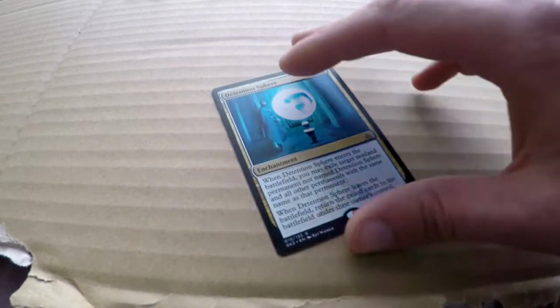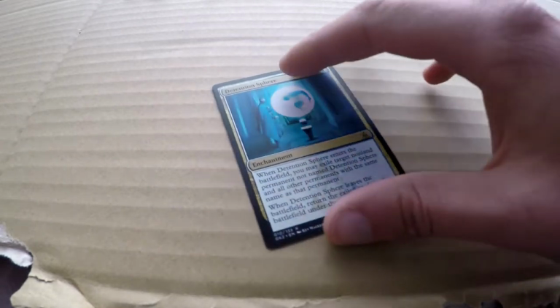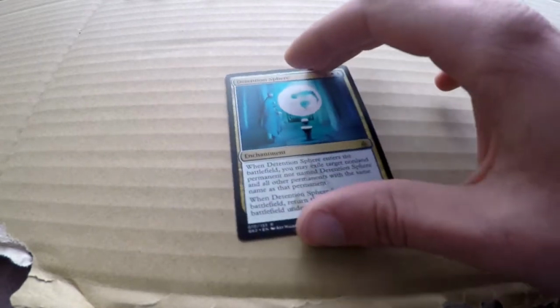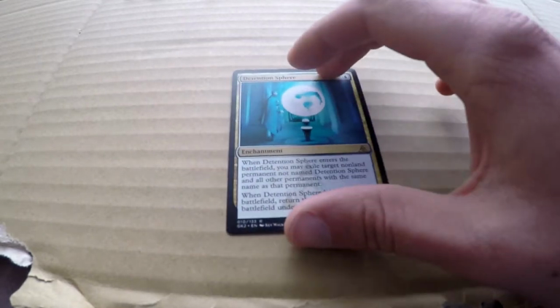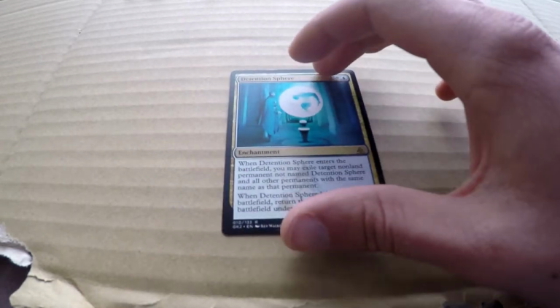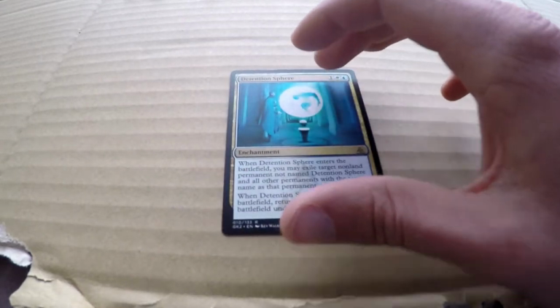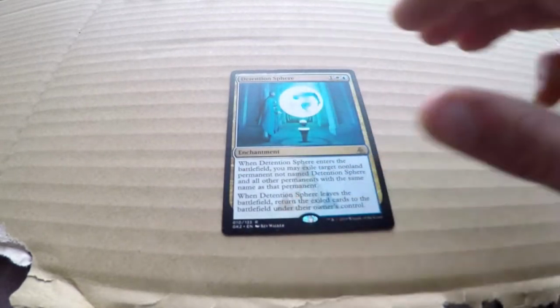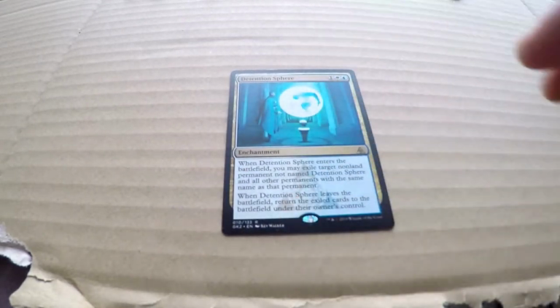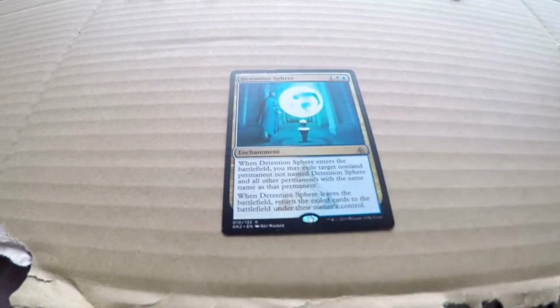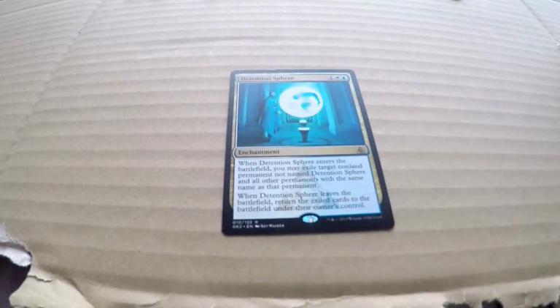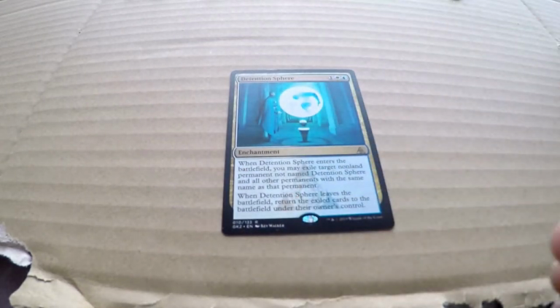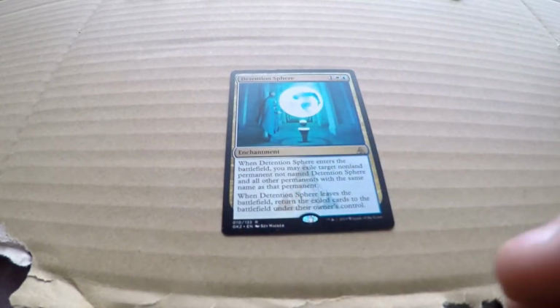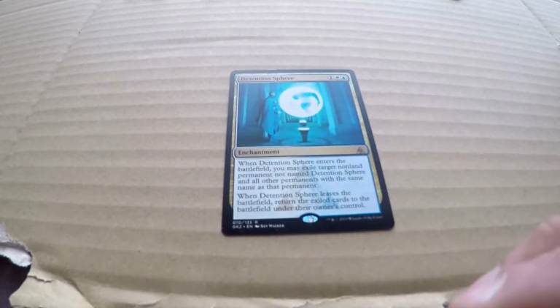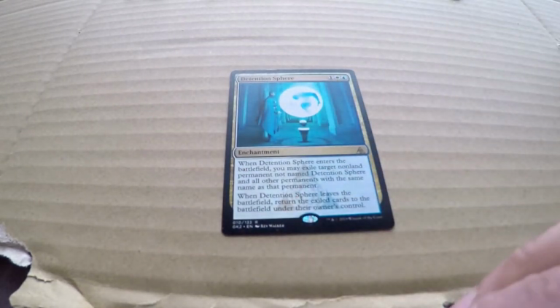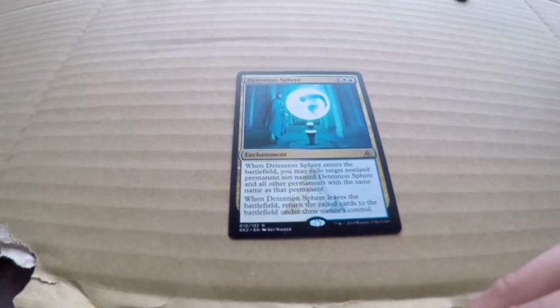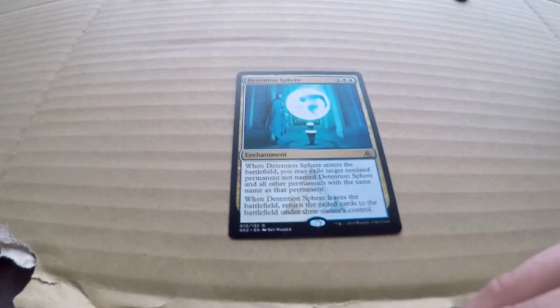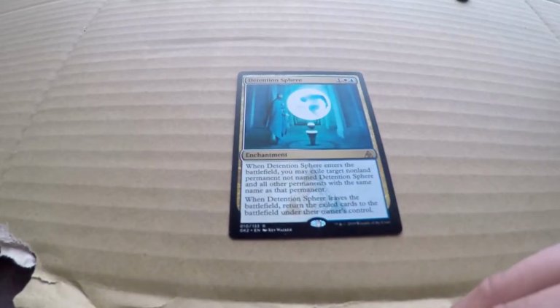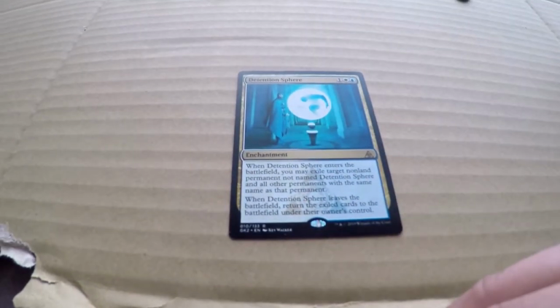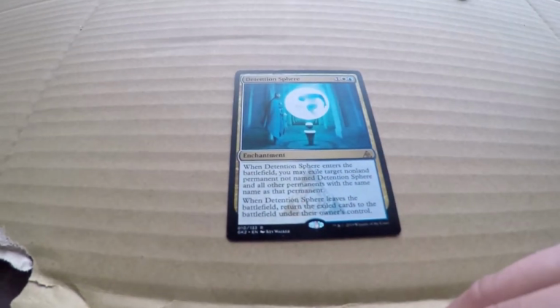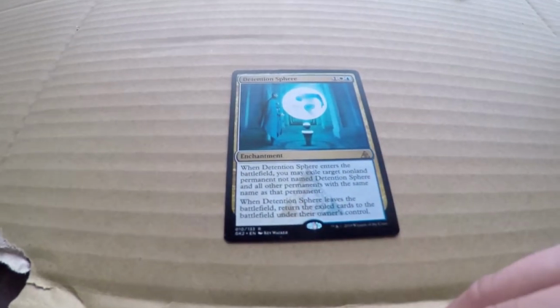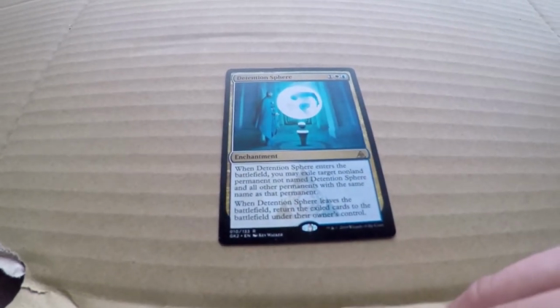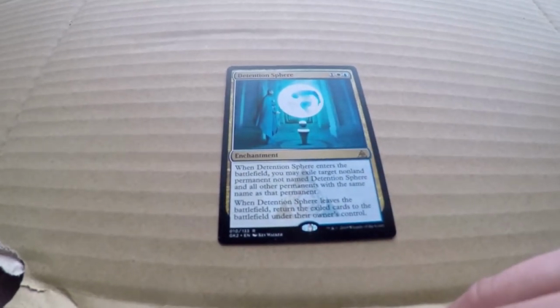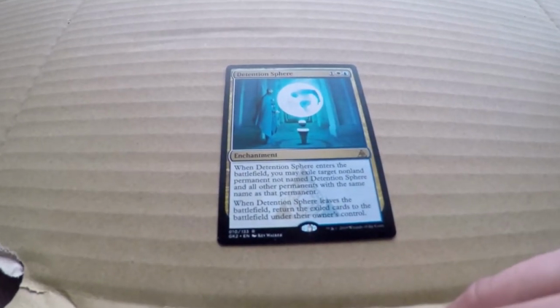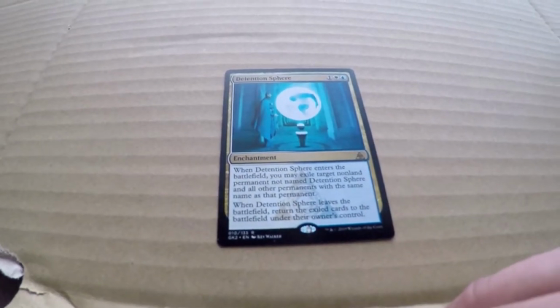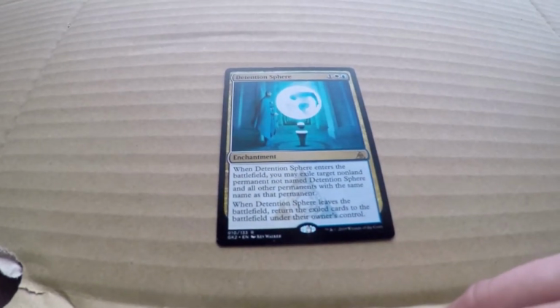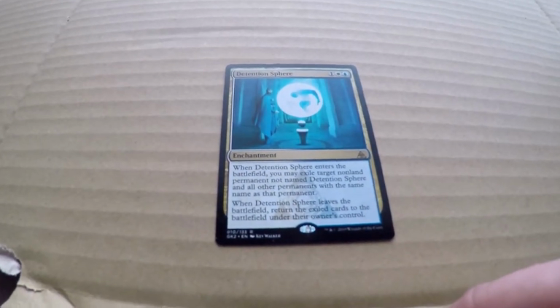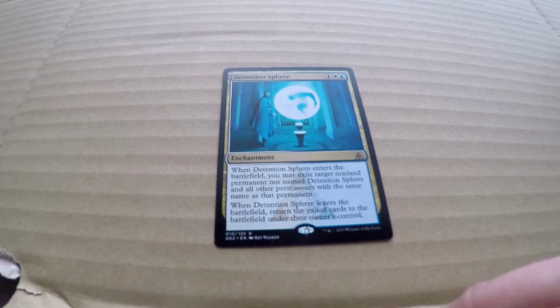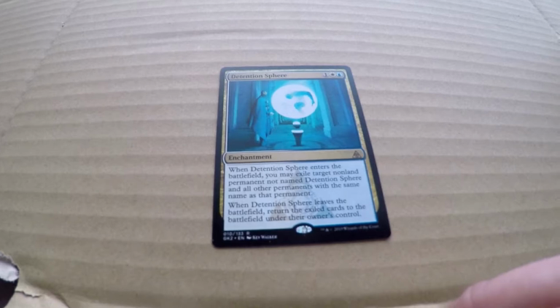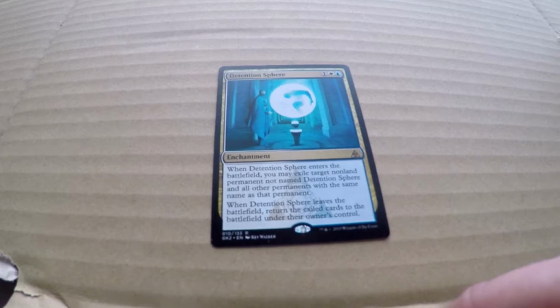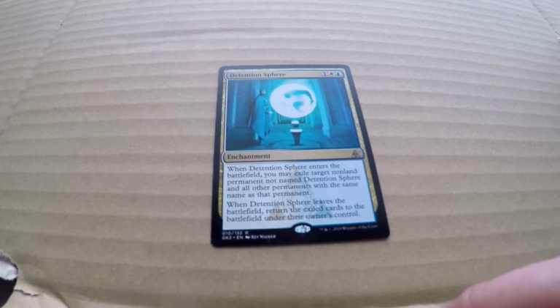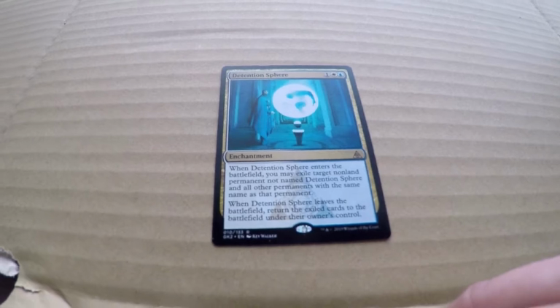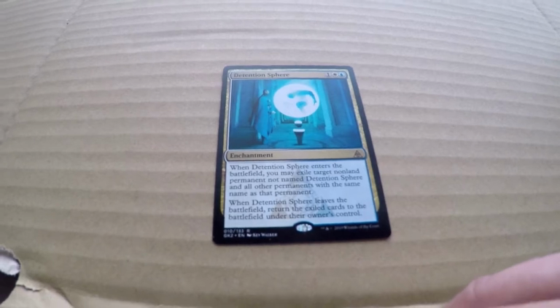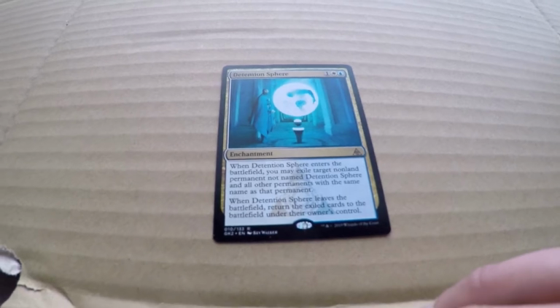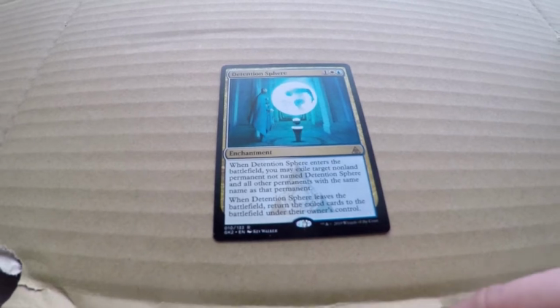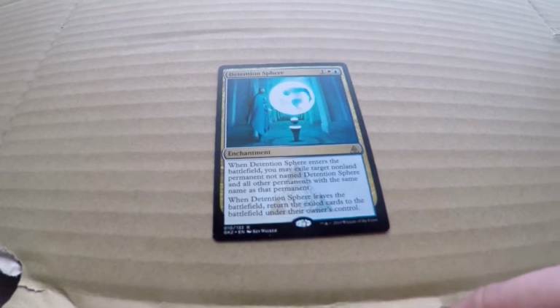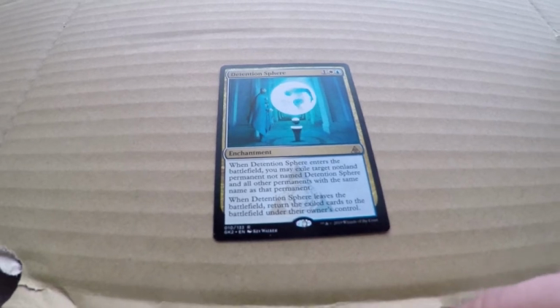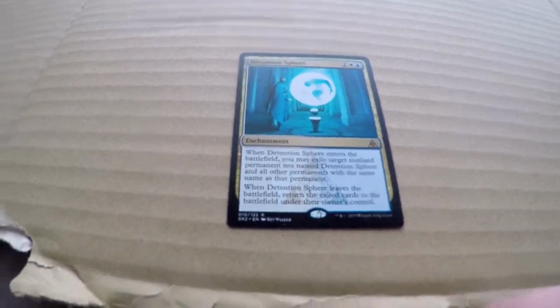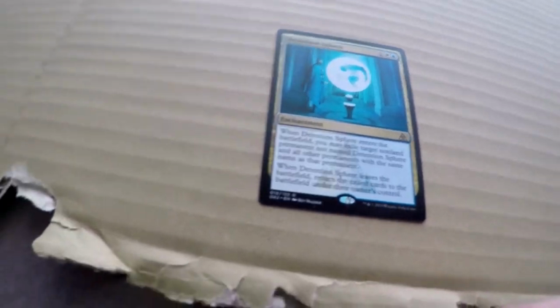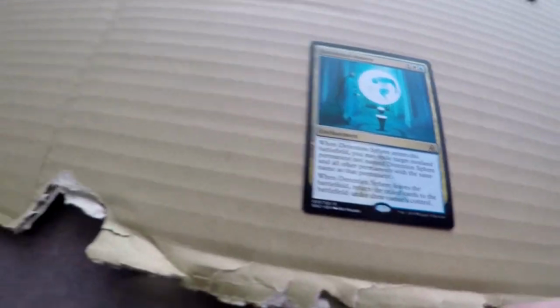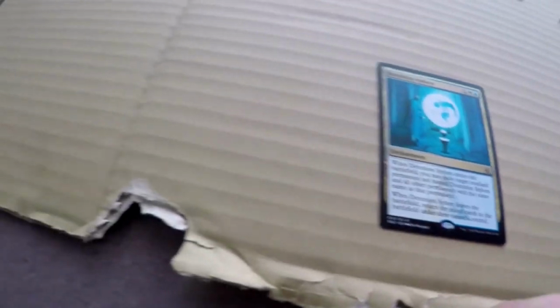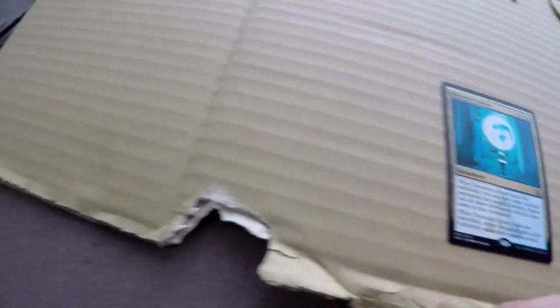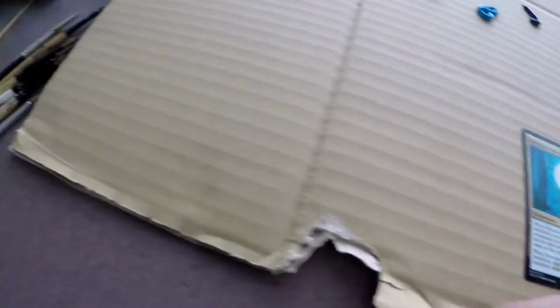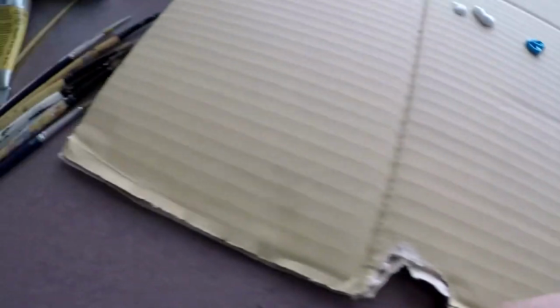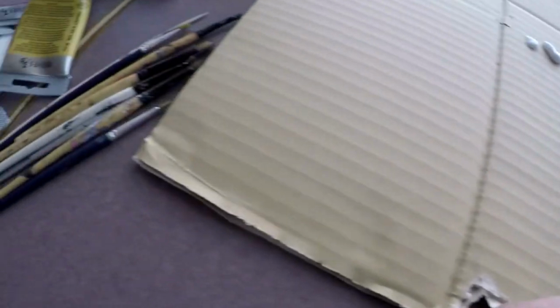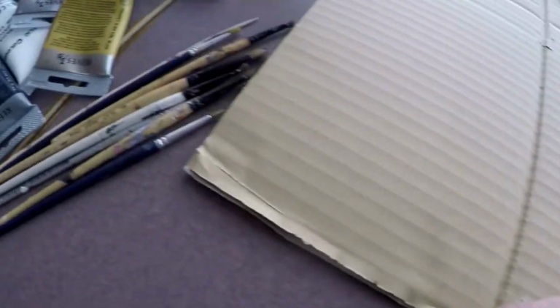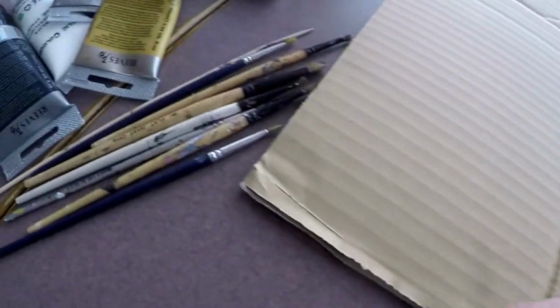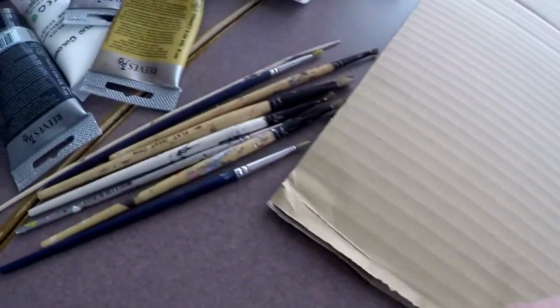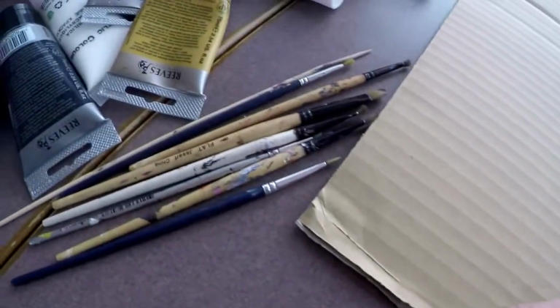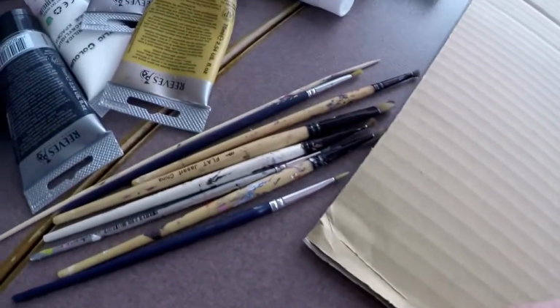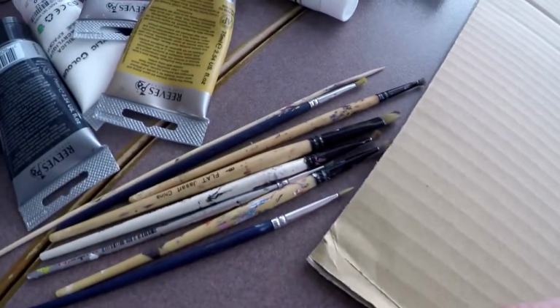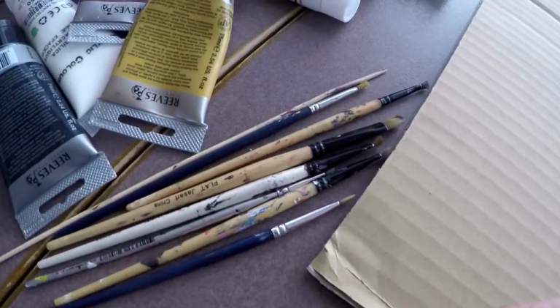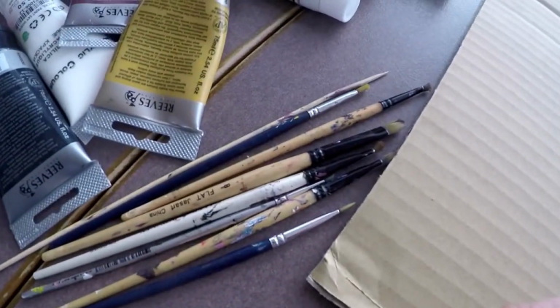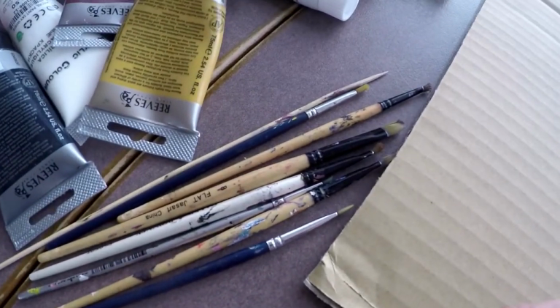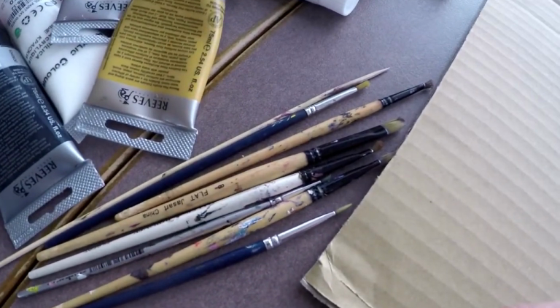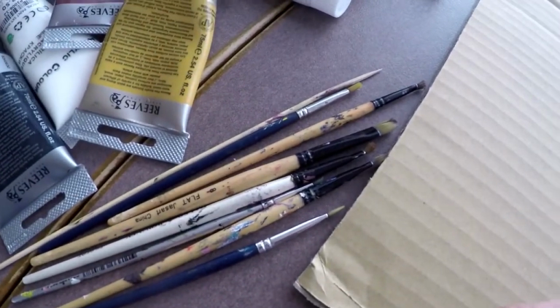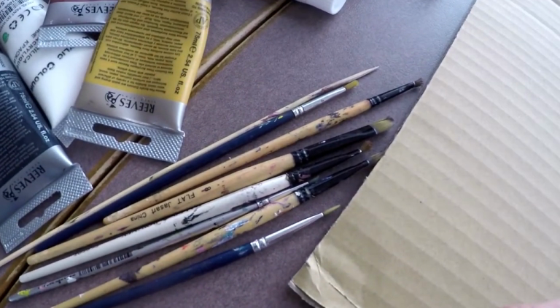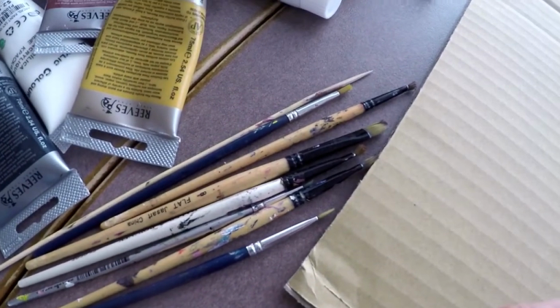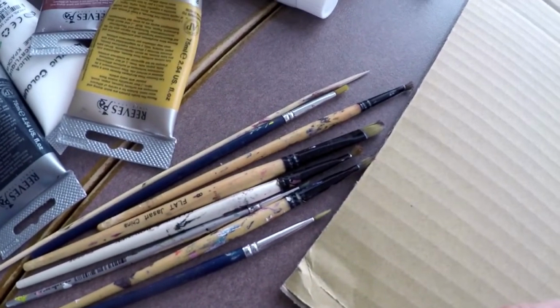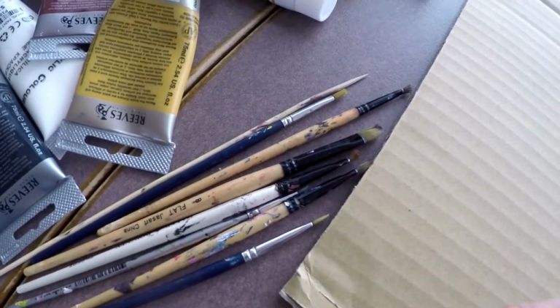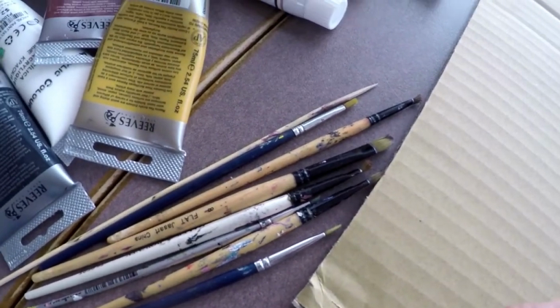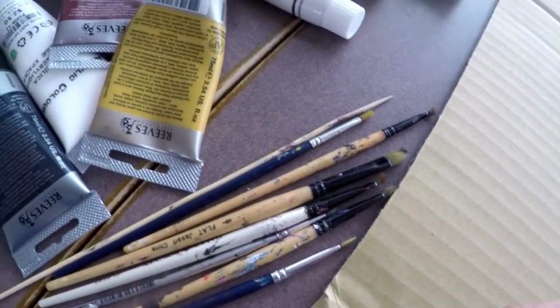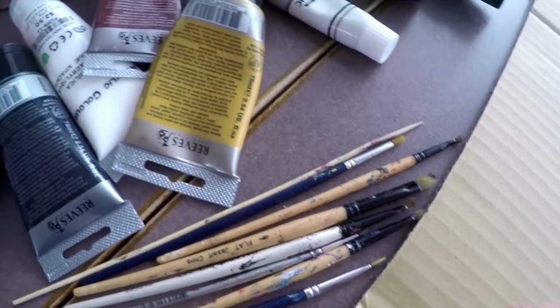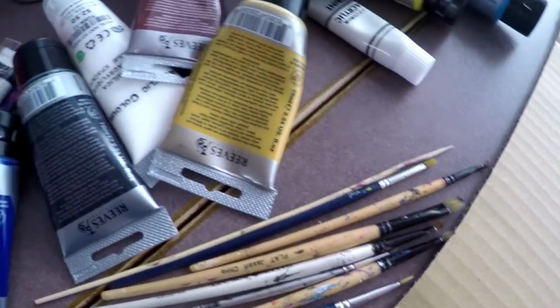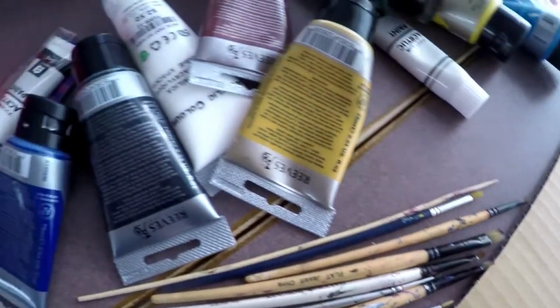I've added something new to this episode for the first time — a difficulty level. I'm giving this one a 3 out of 10. It's pretty easy.